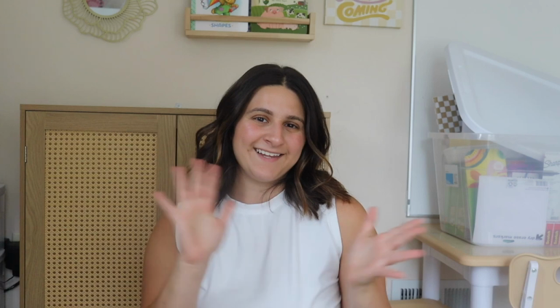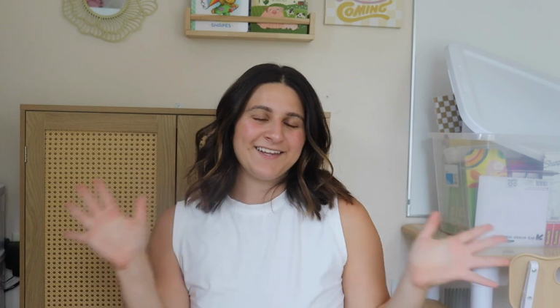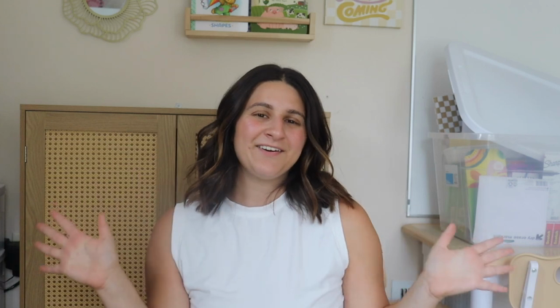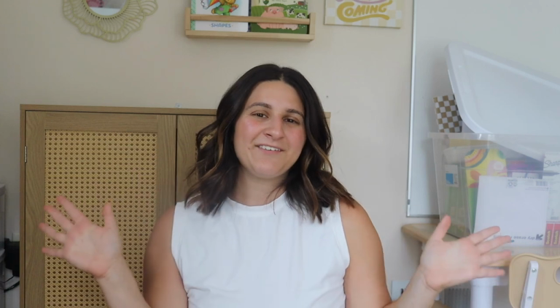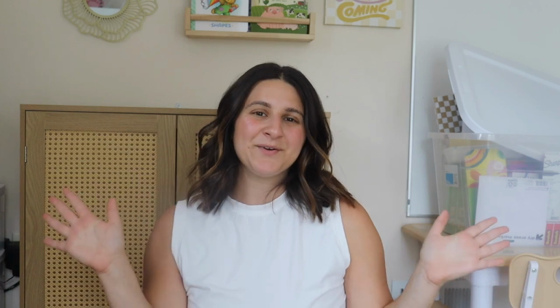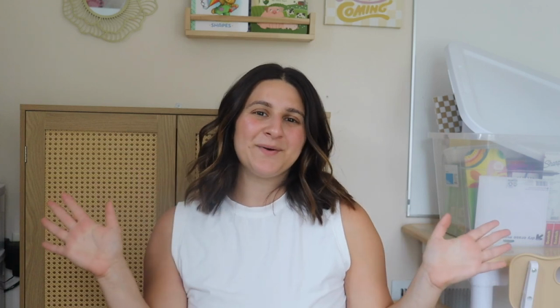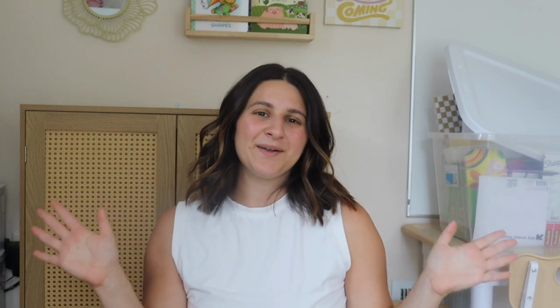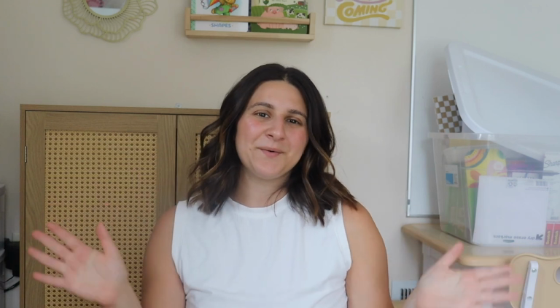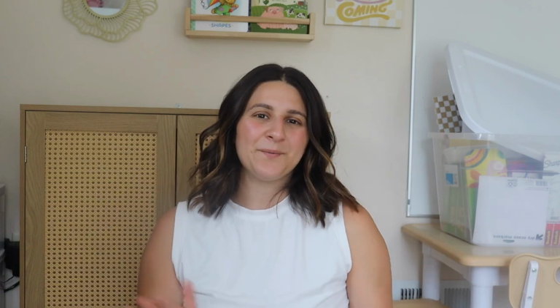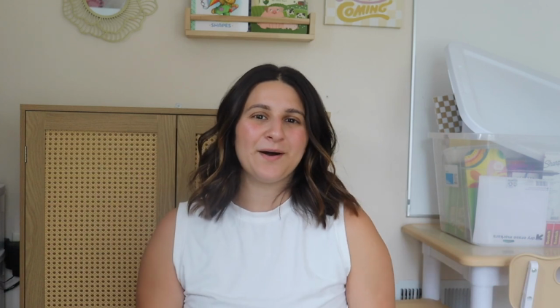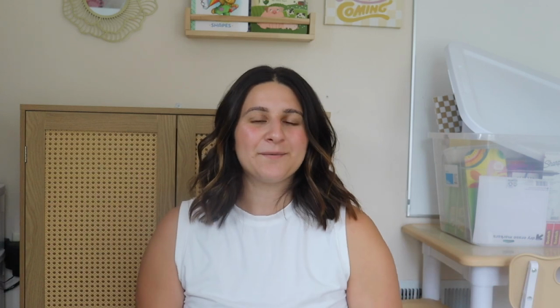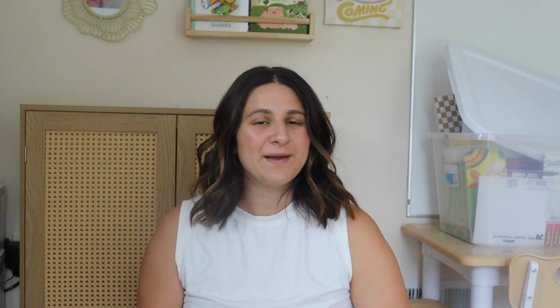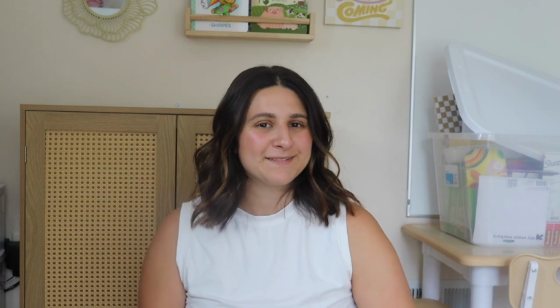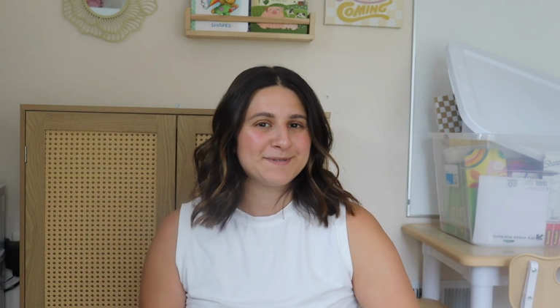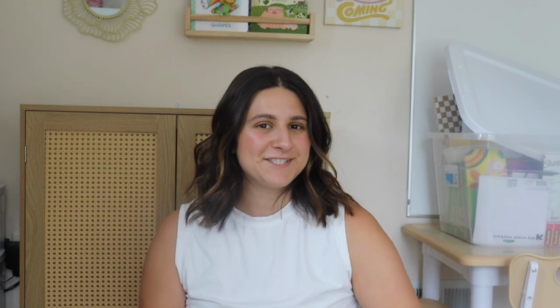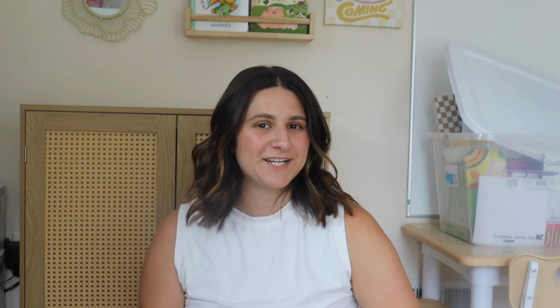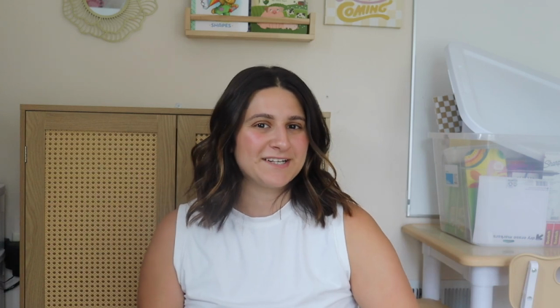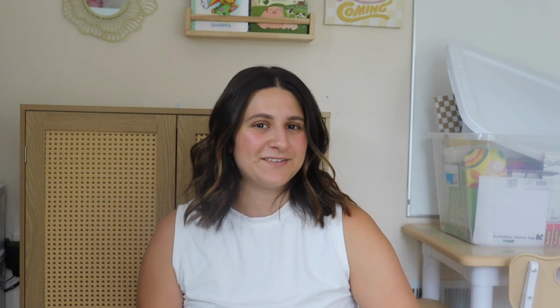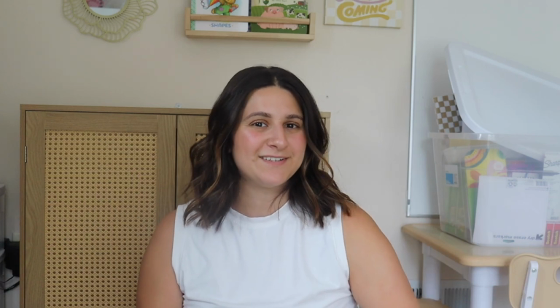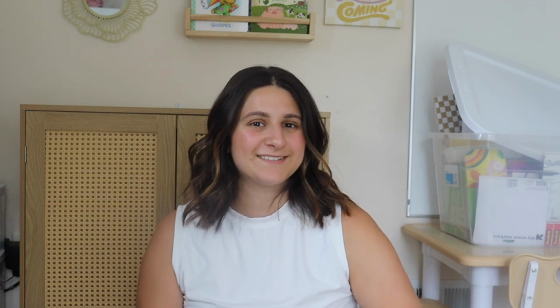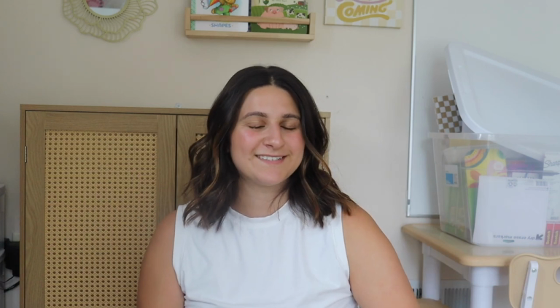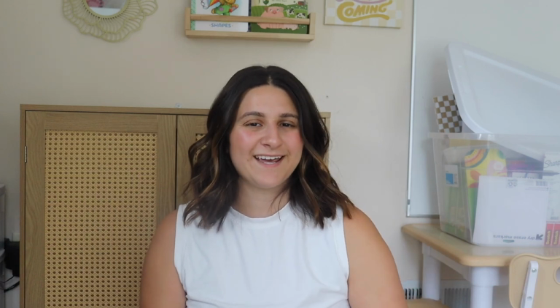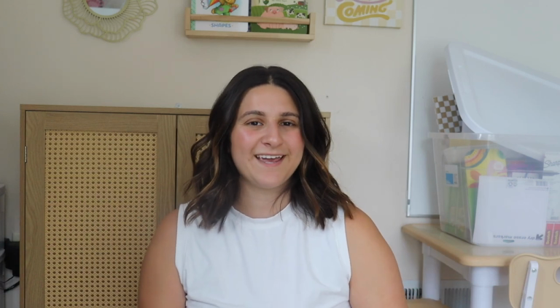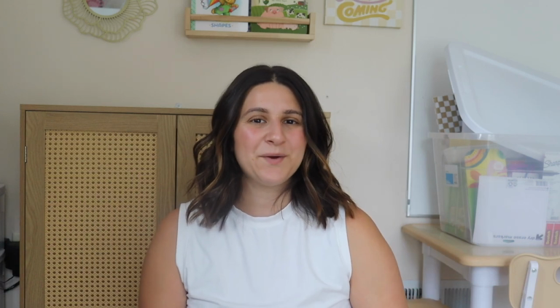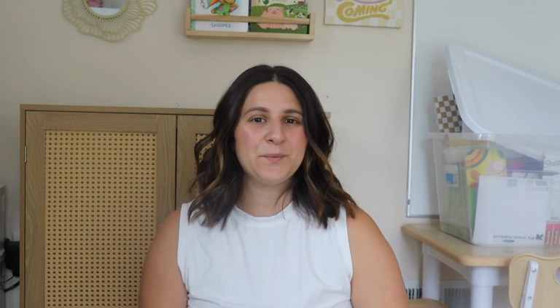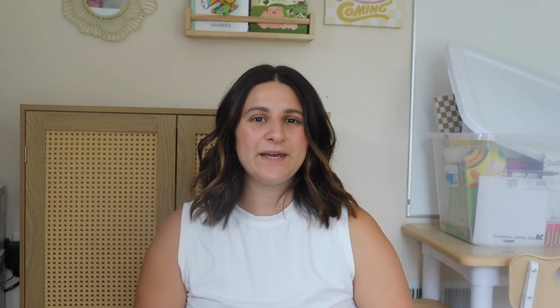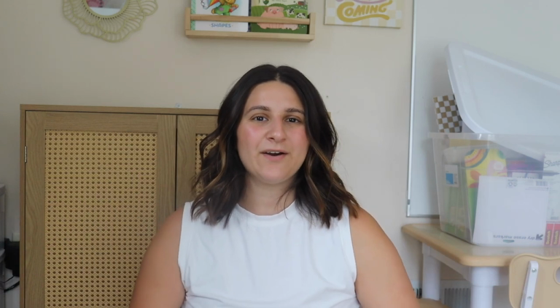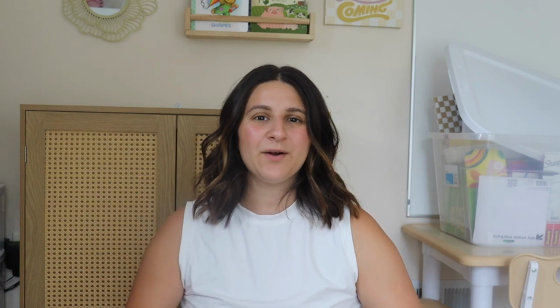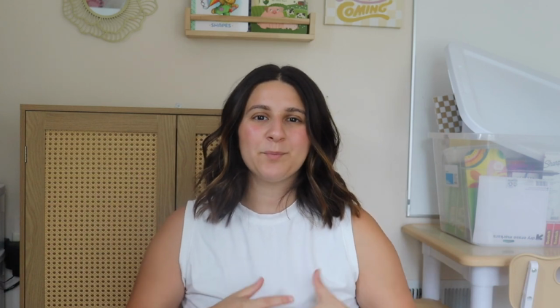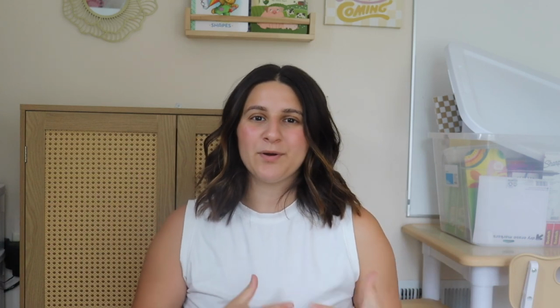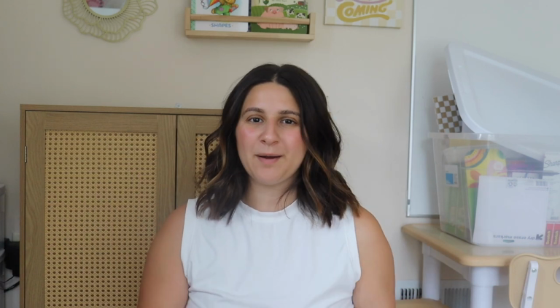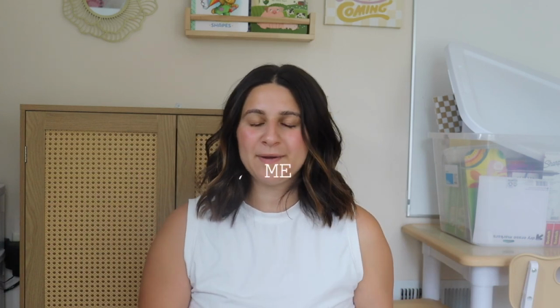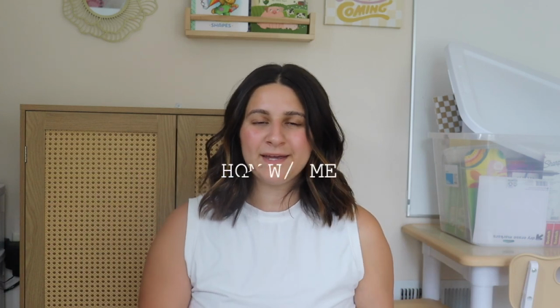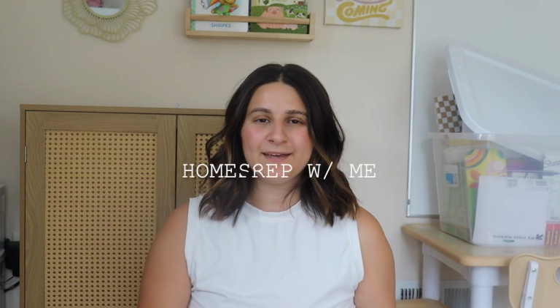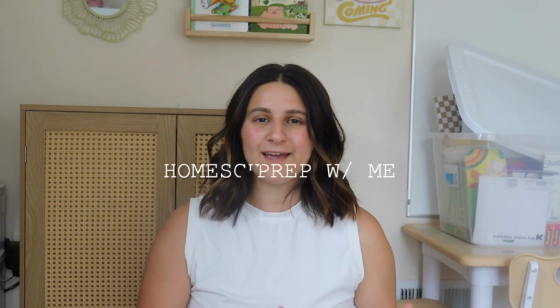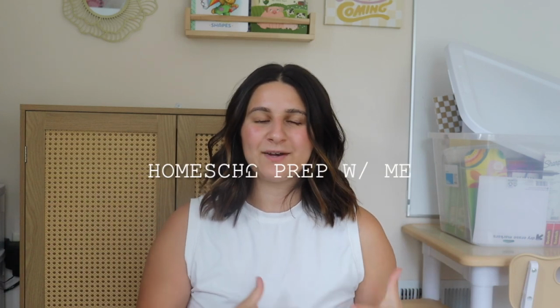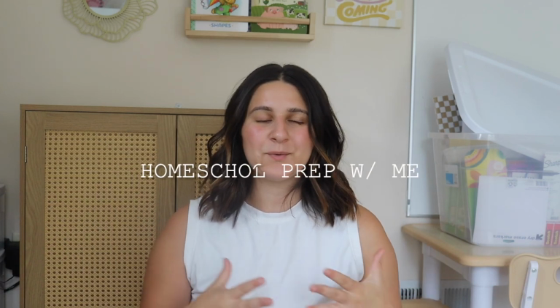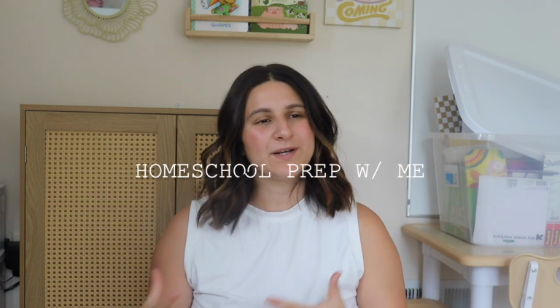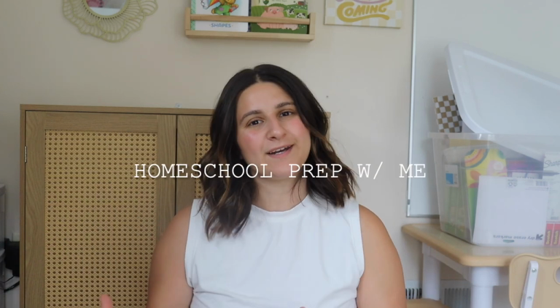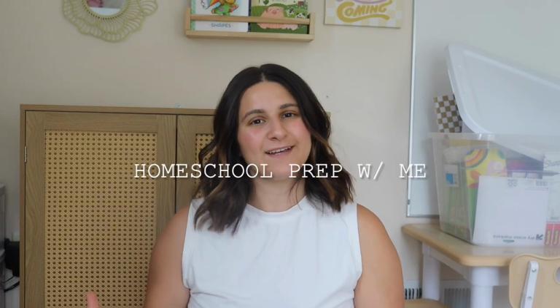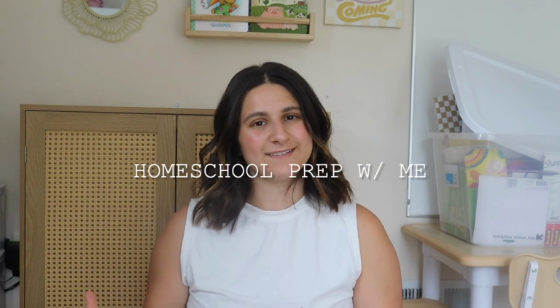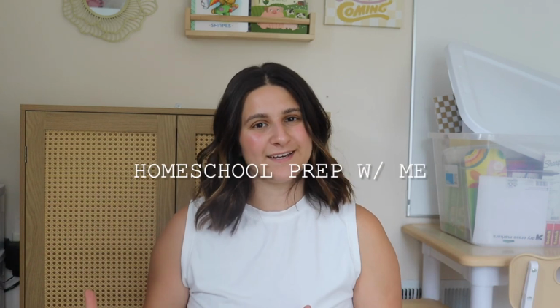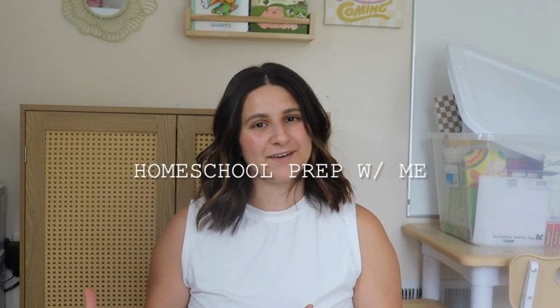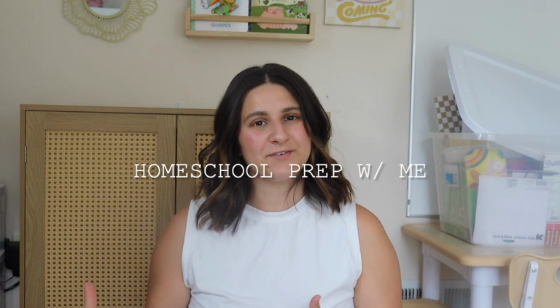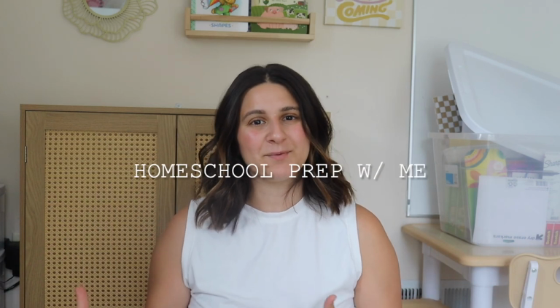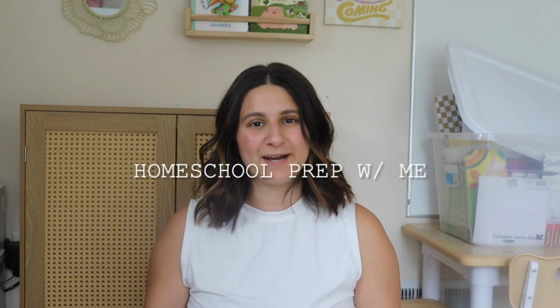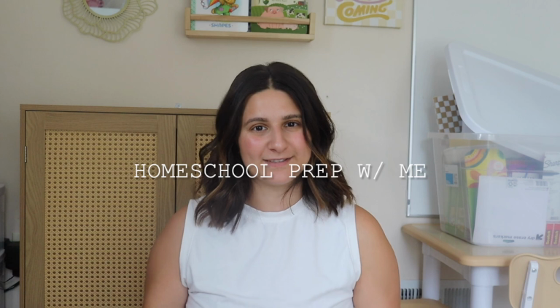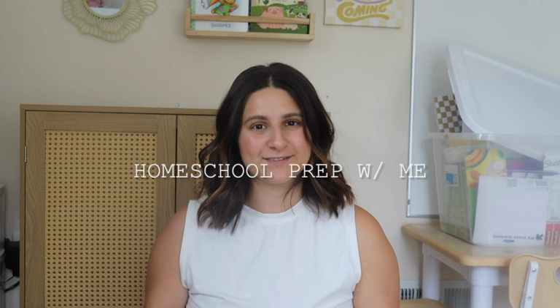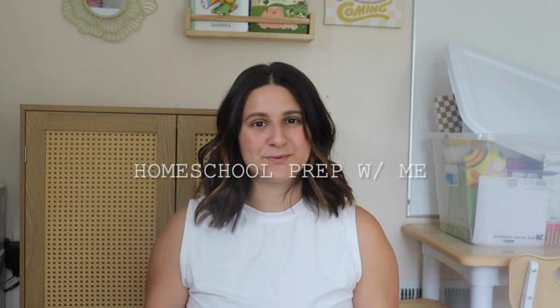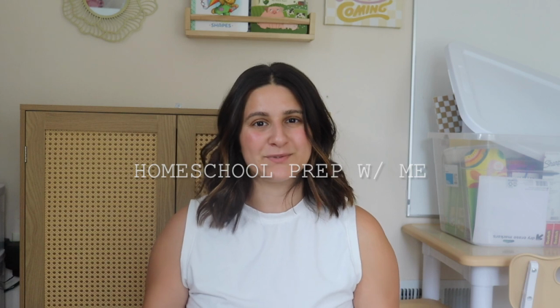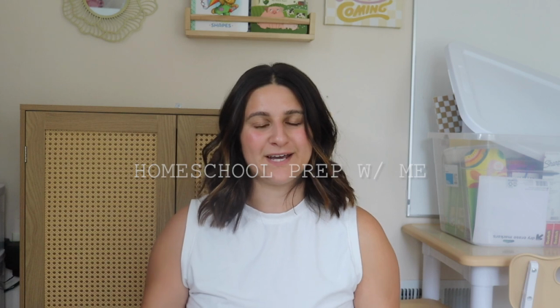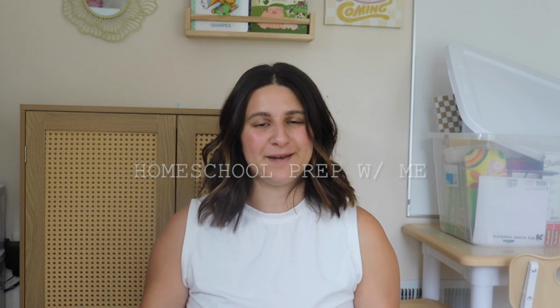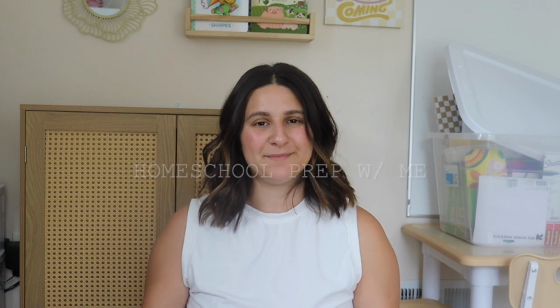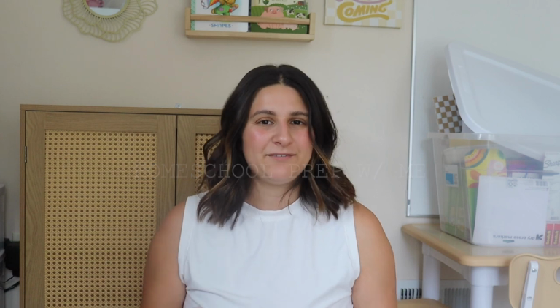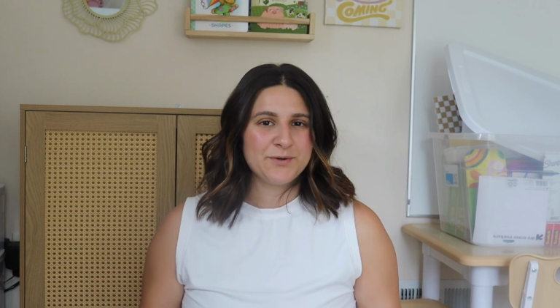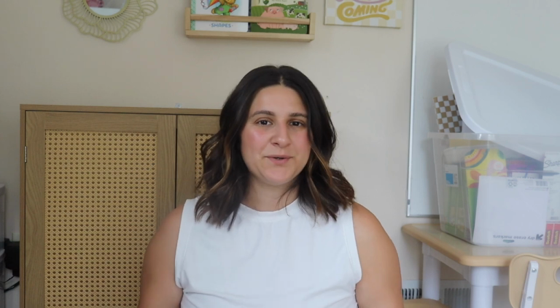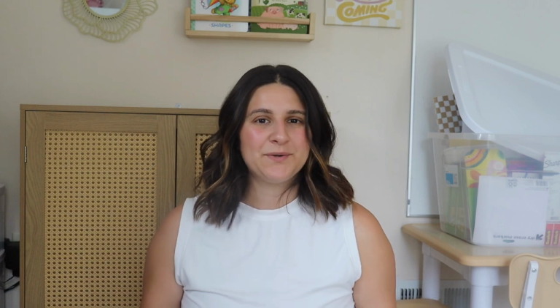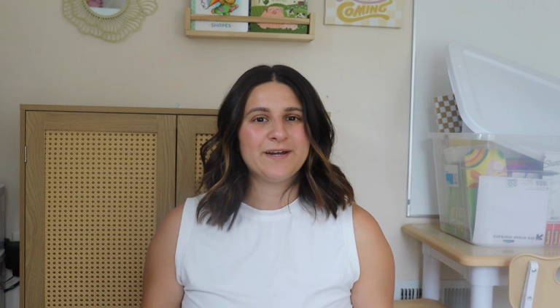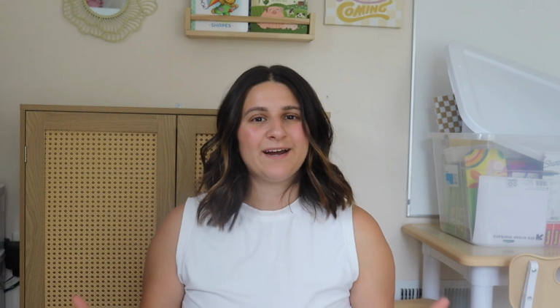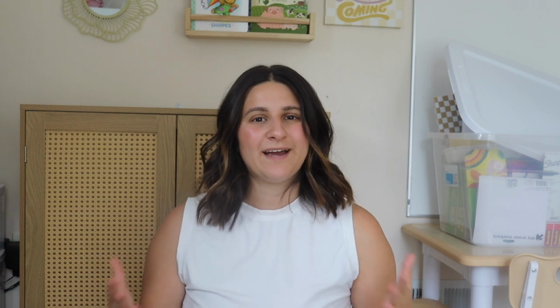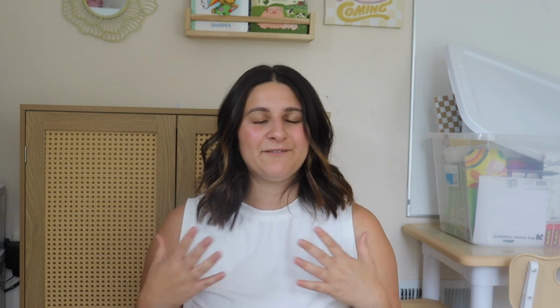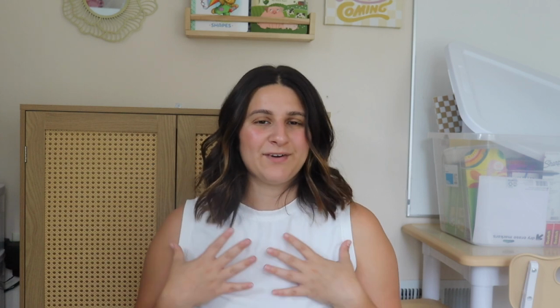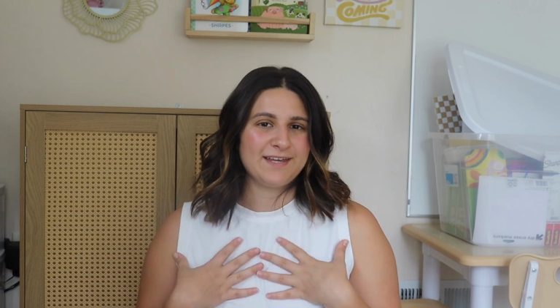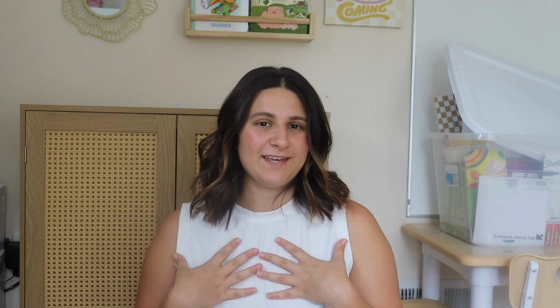Hello everyone, welcome back to my channel. Today we are prepping and organizing for back to school time. If you are new here, I am Frankie.